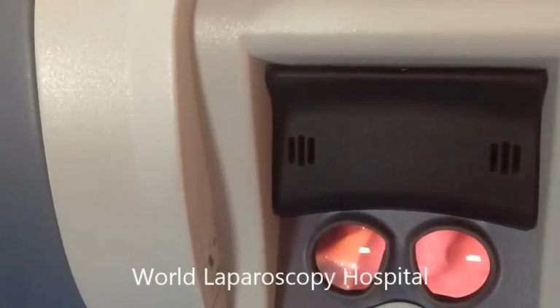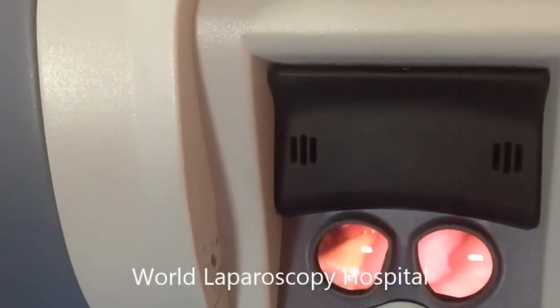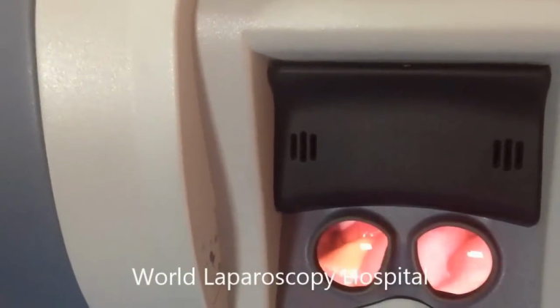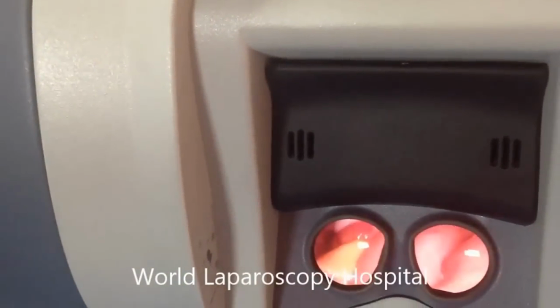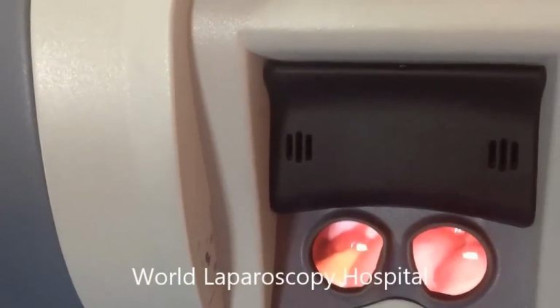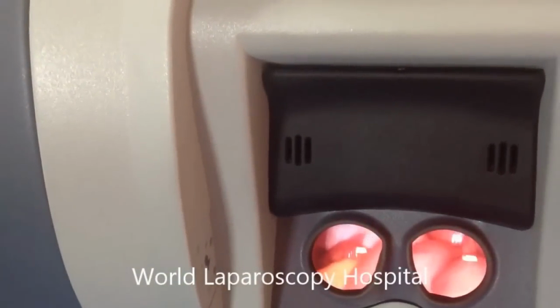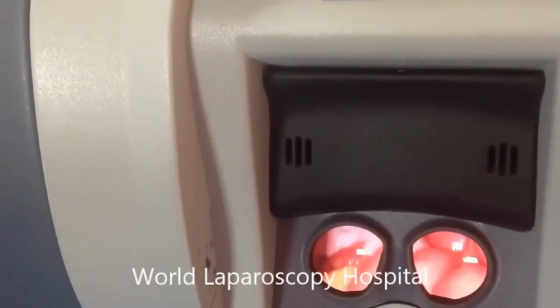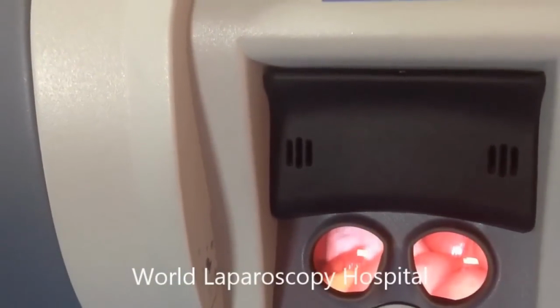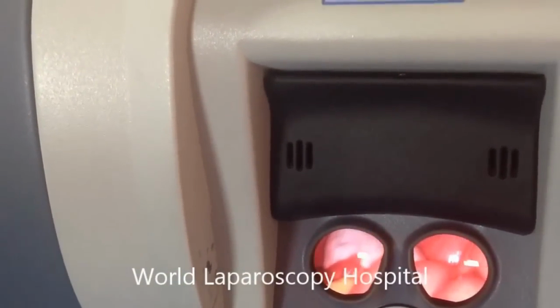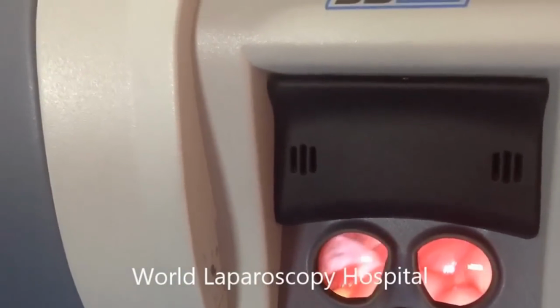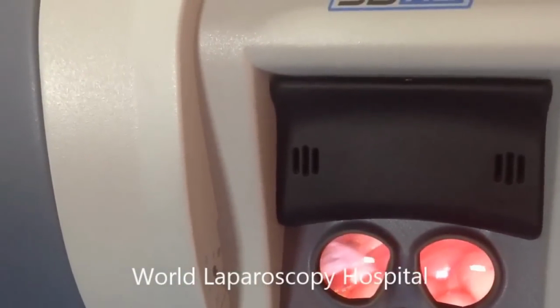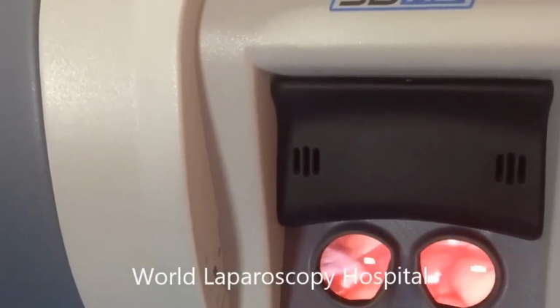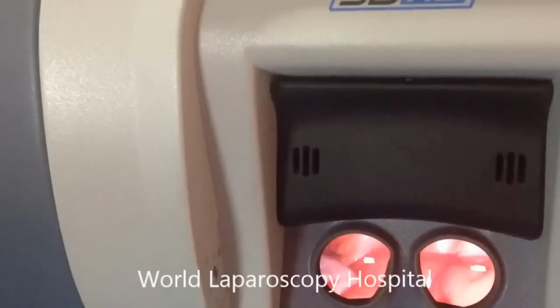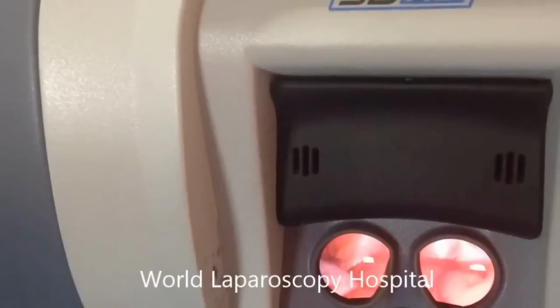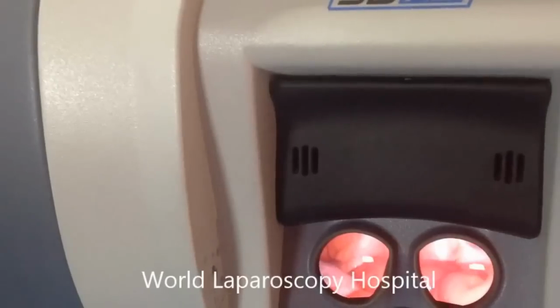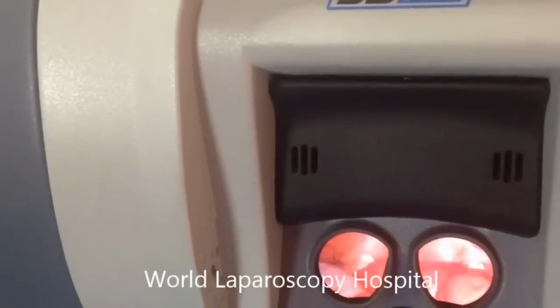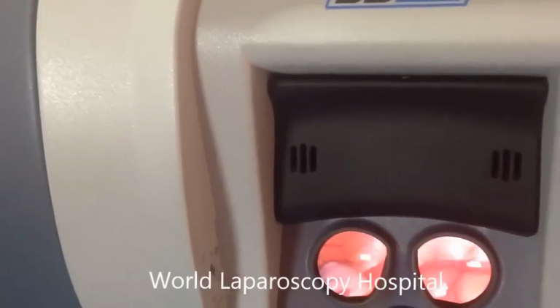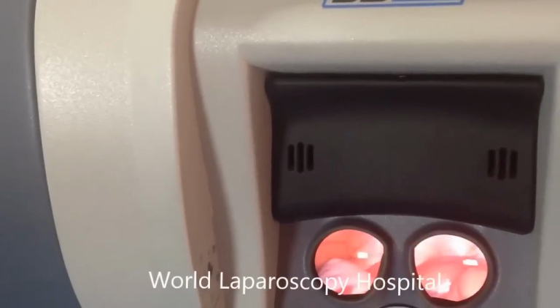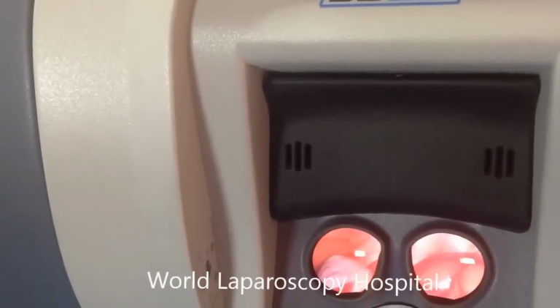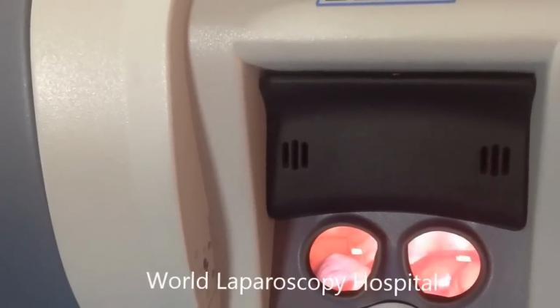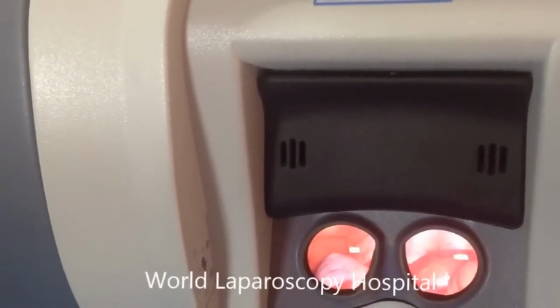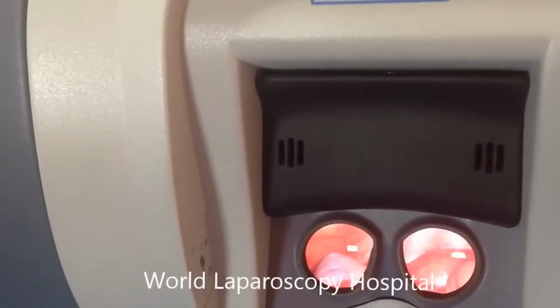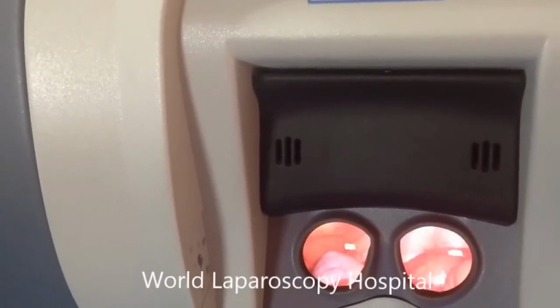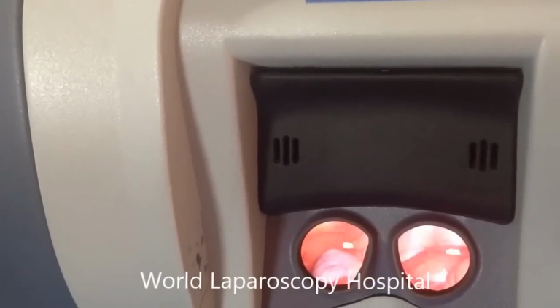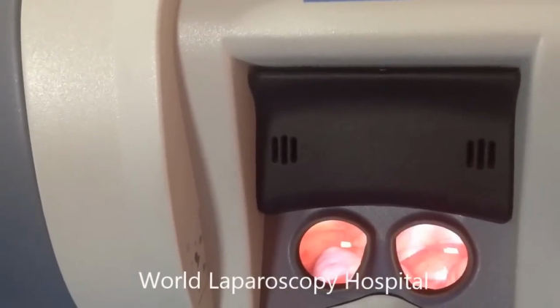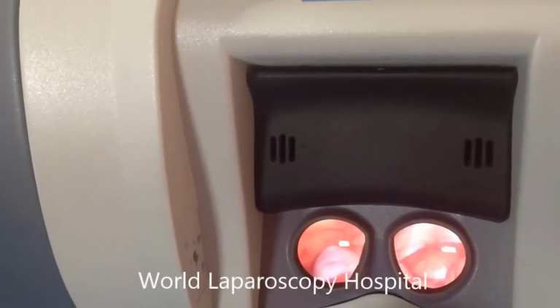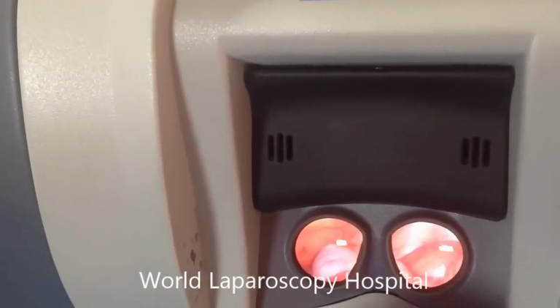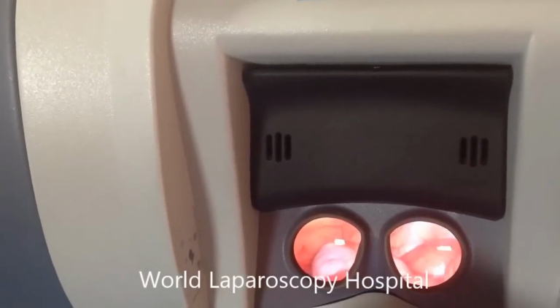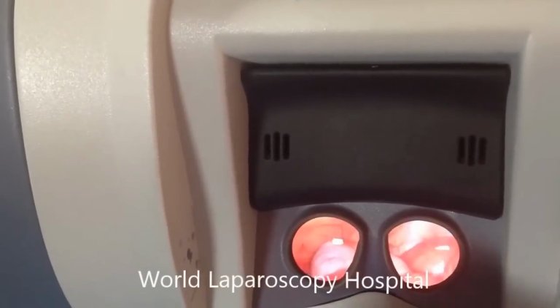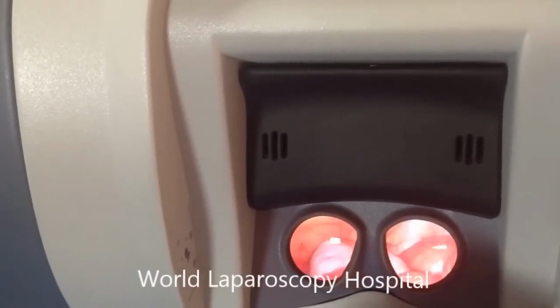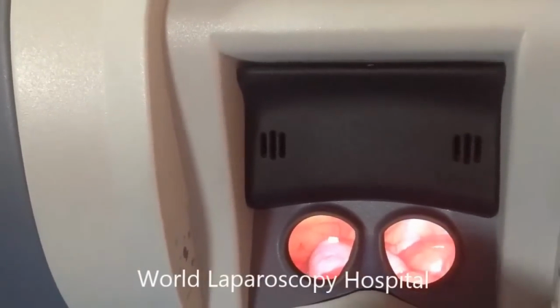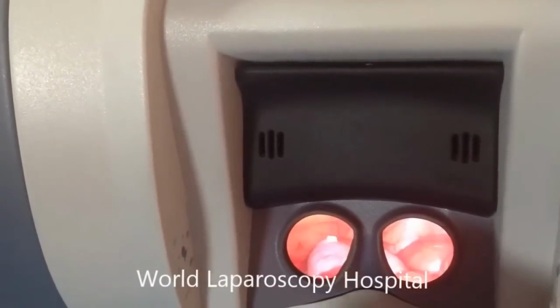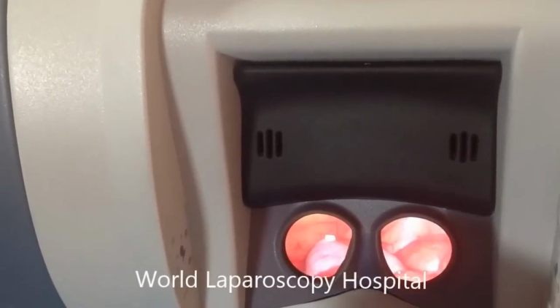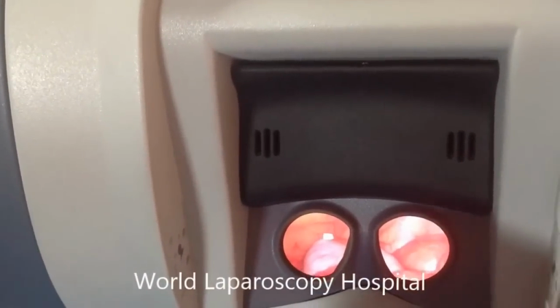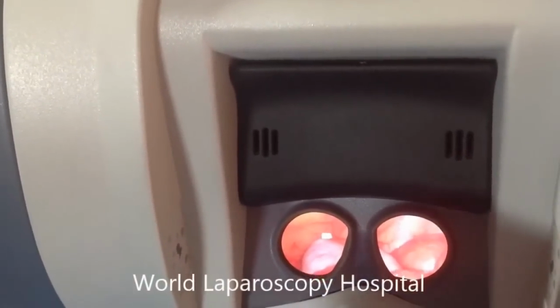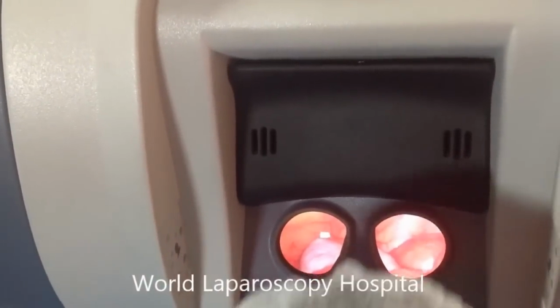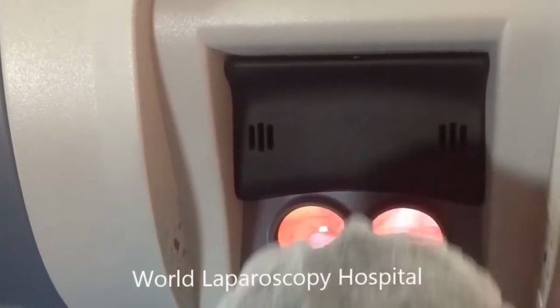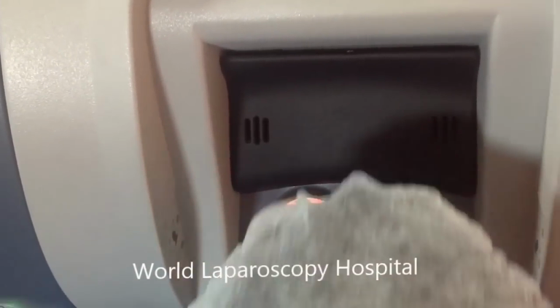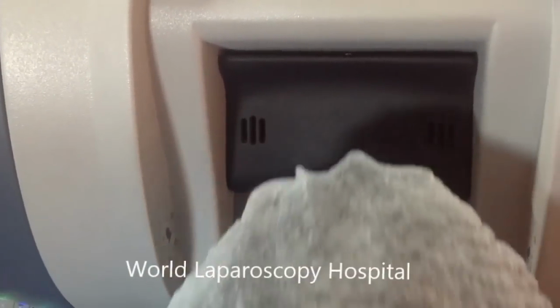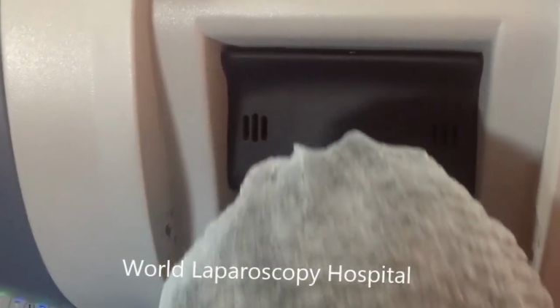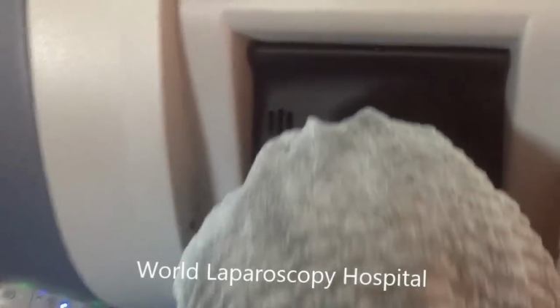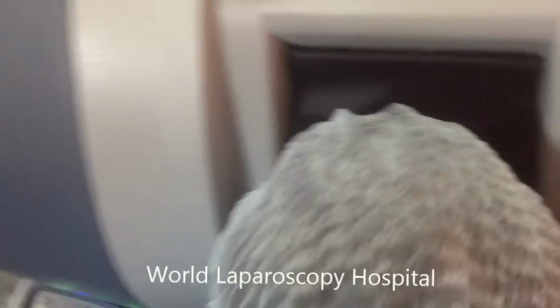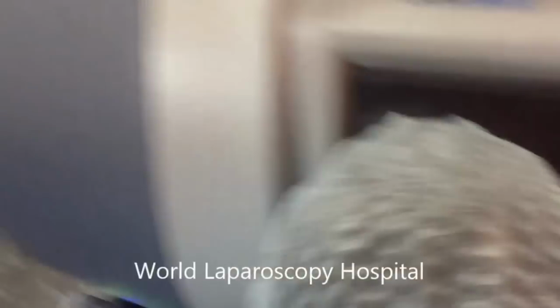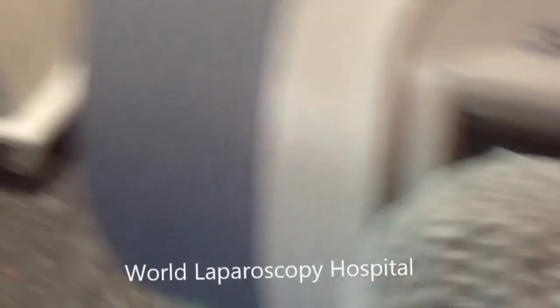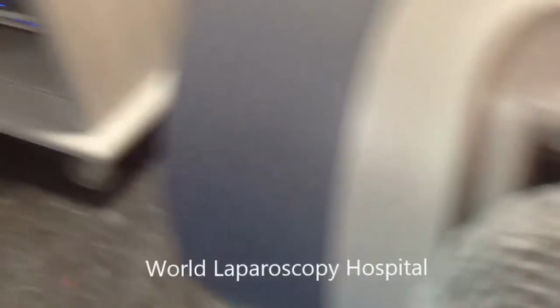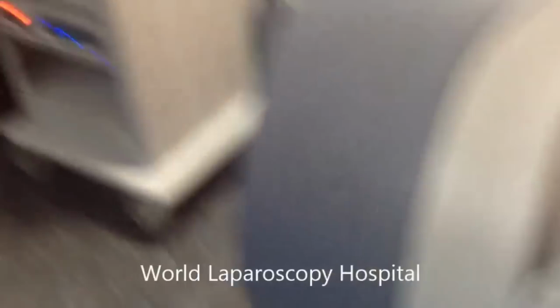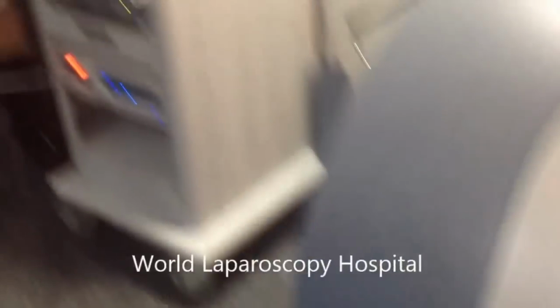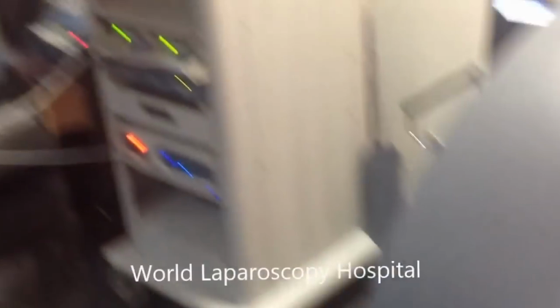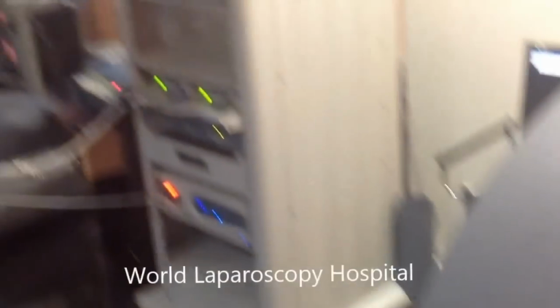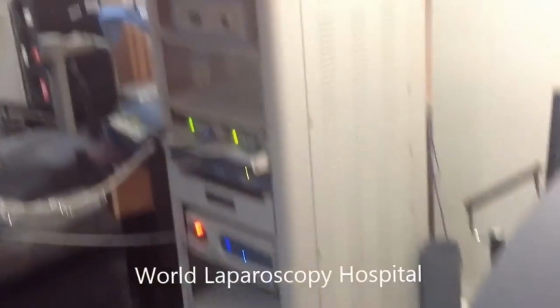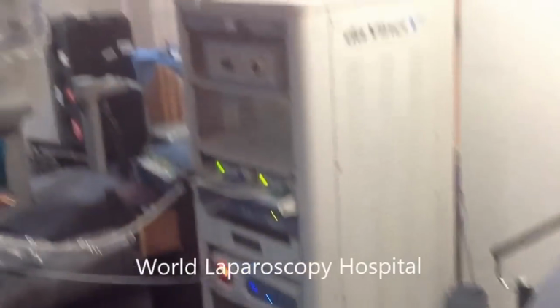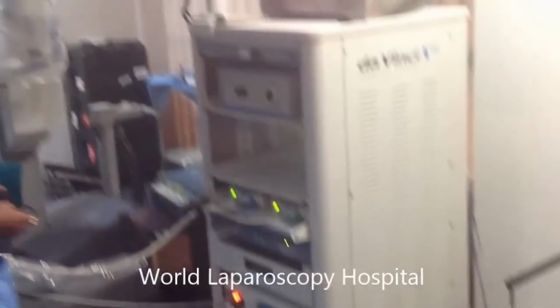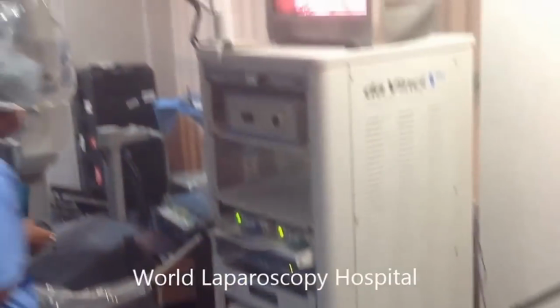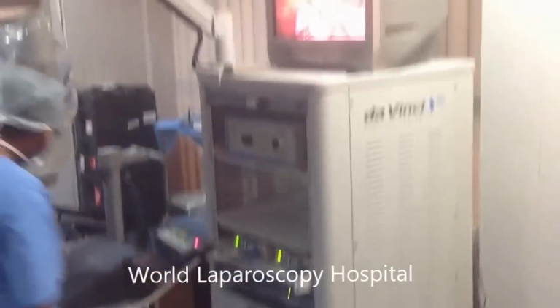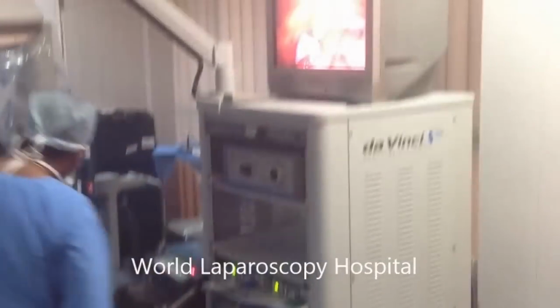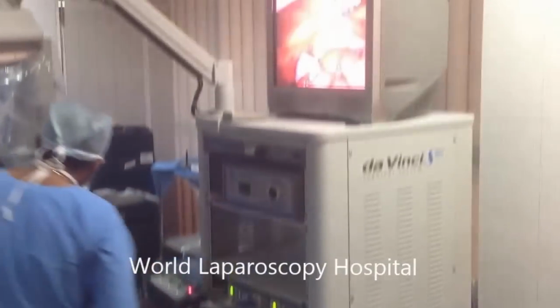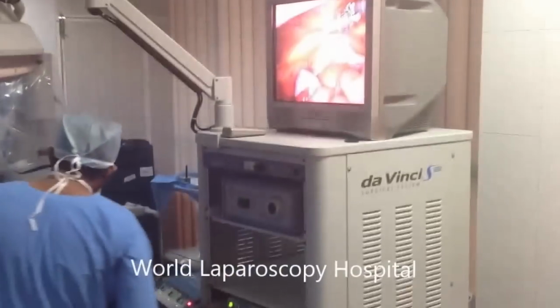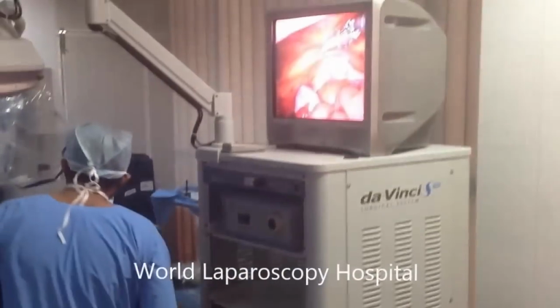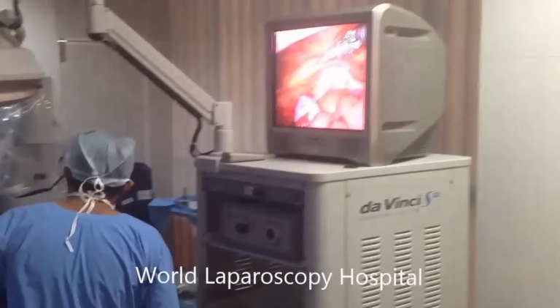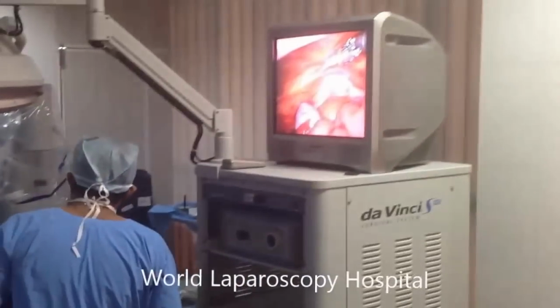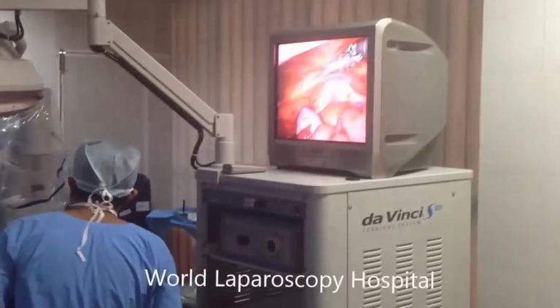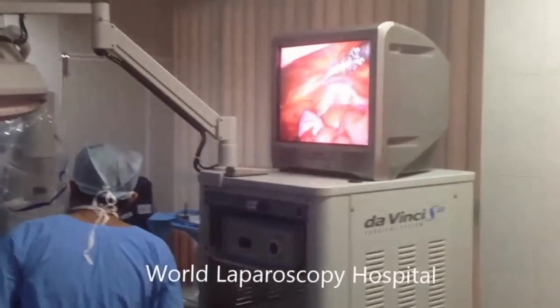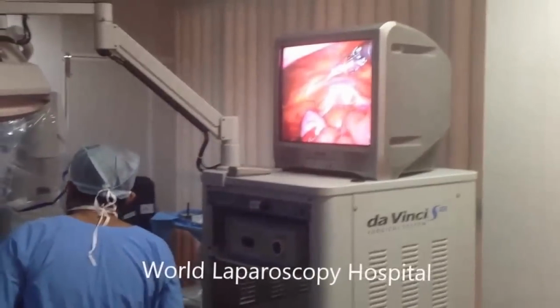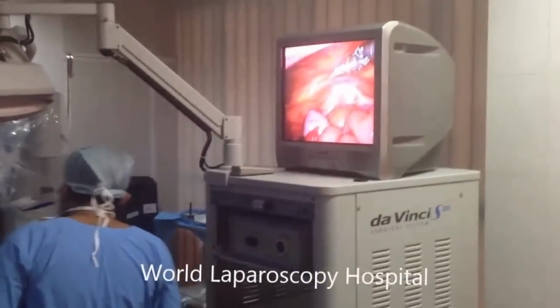Thank you very much. We welcome all of you to come to our center to watch our procedures.